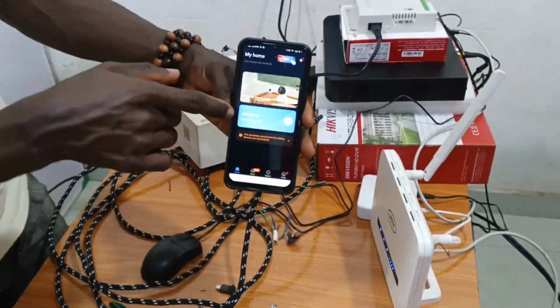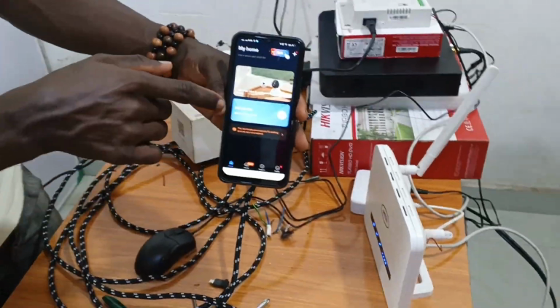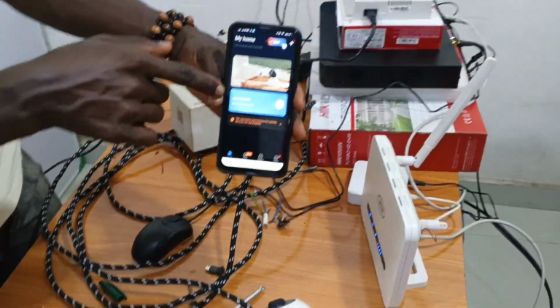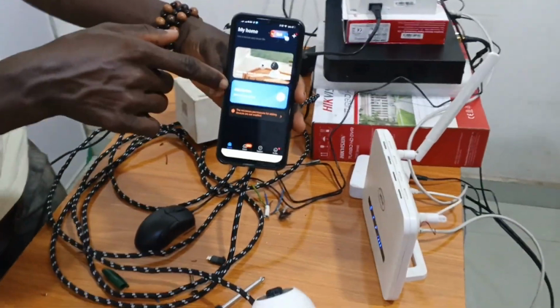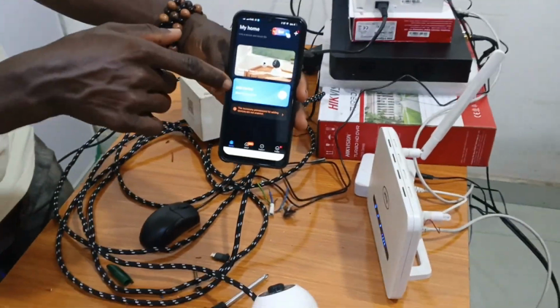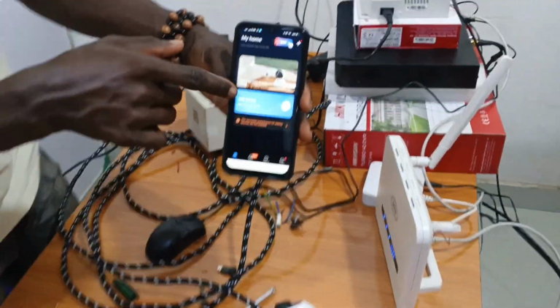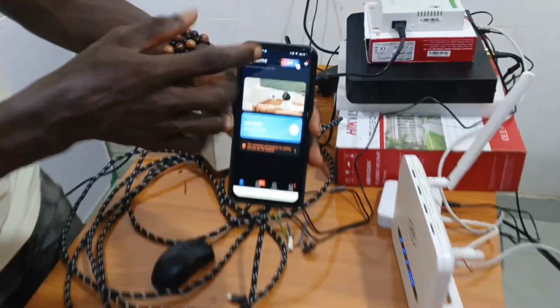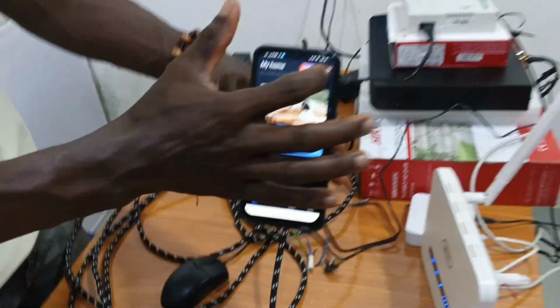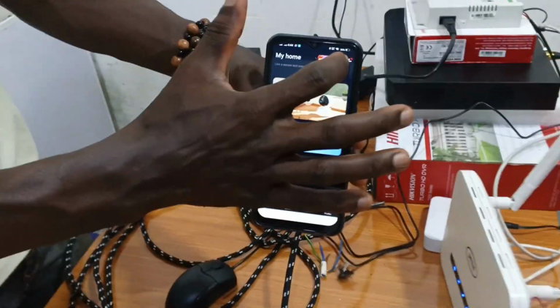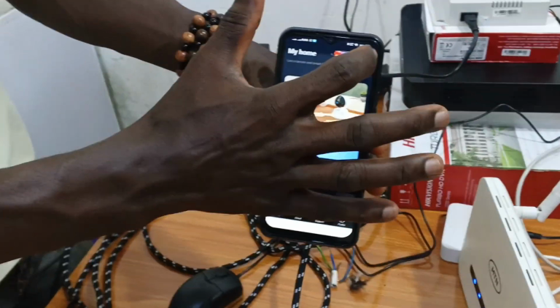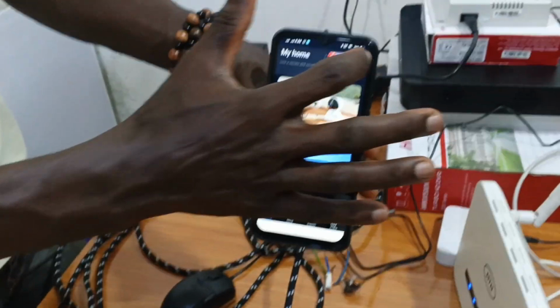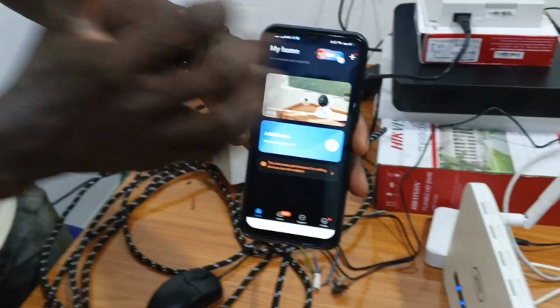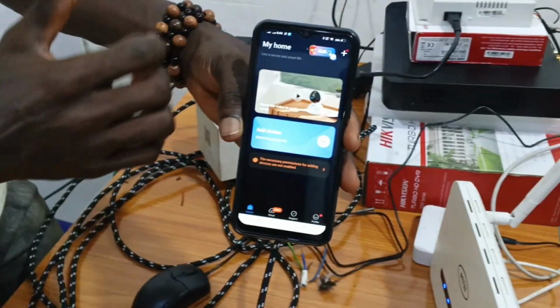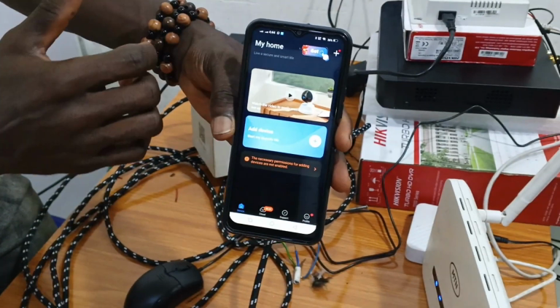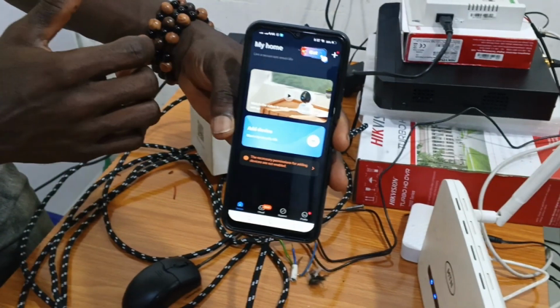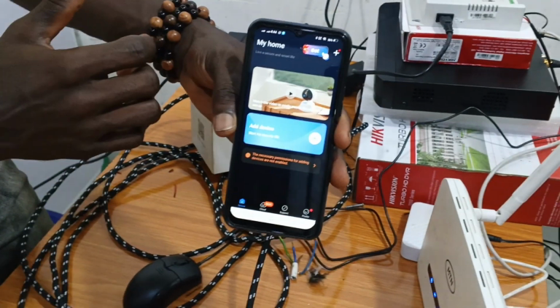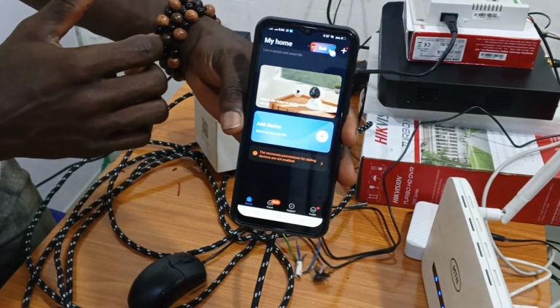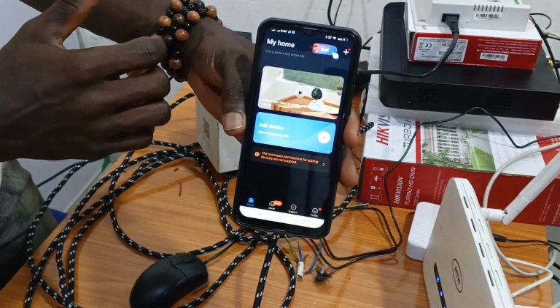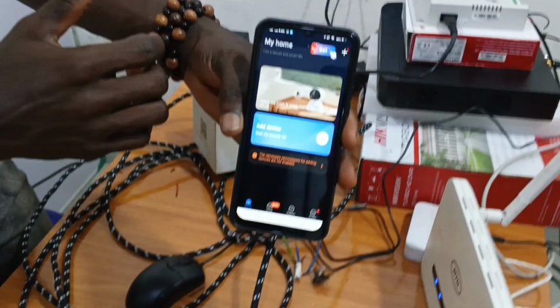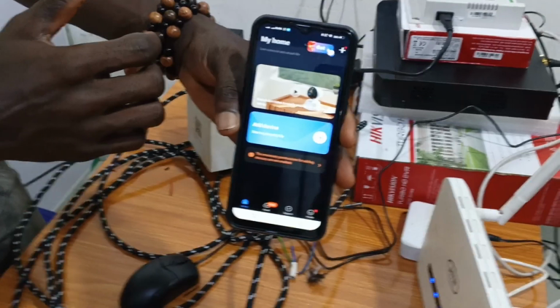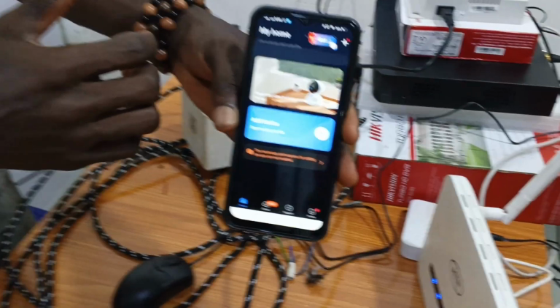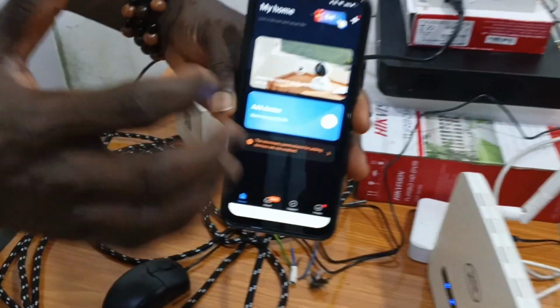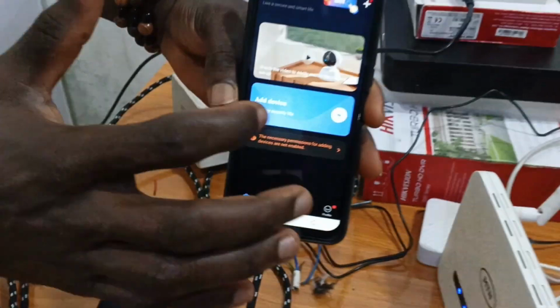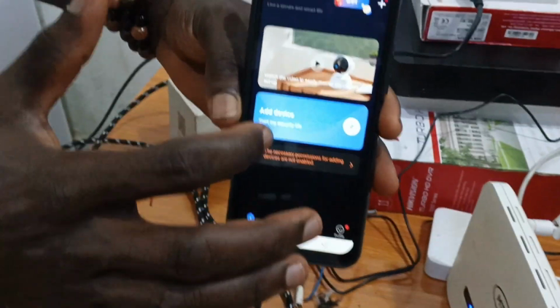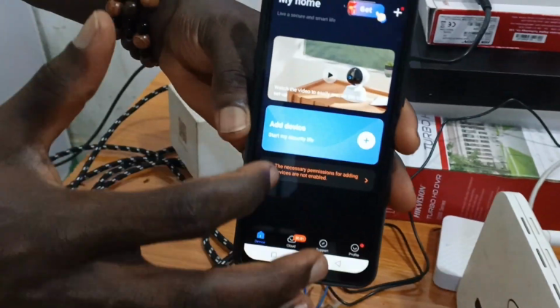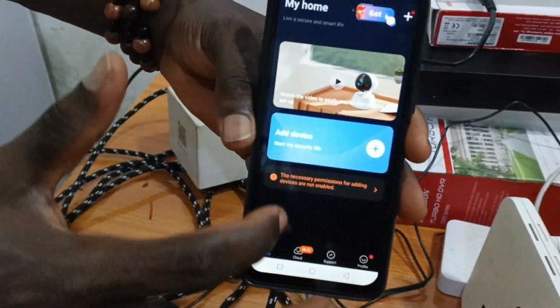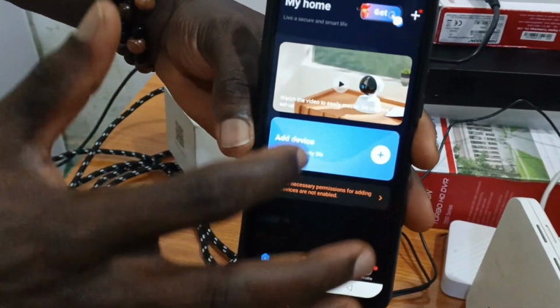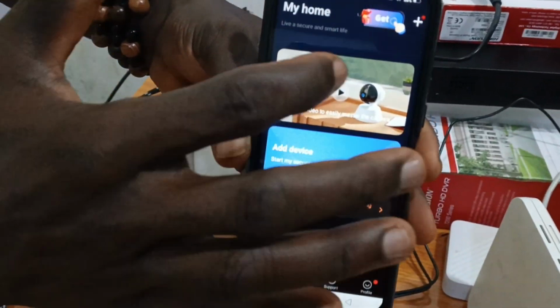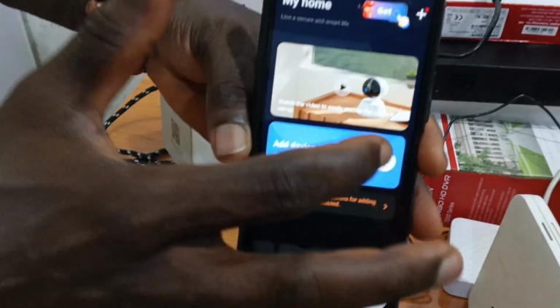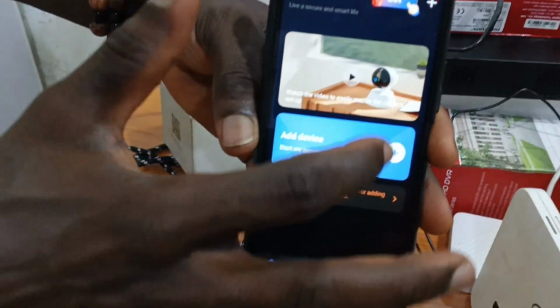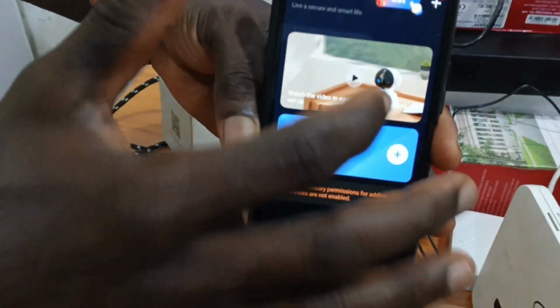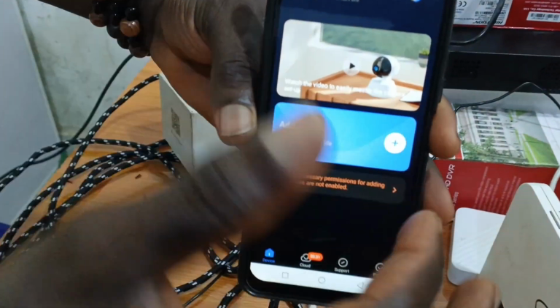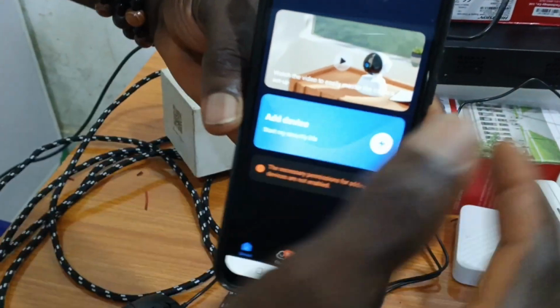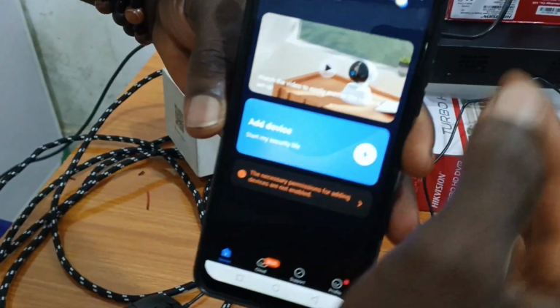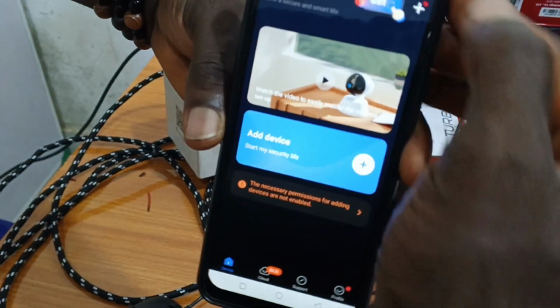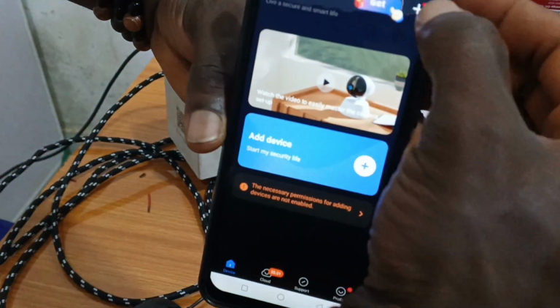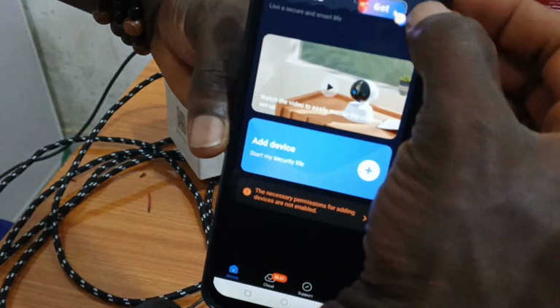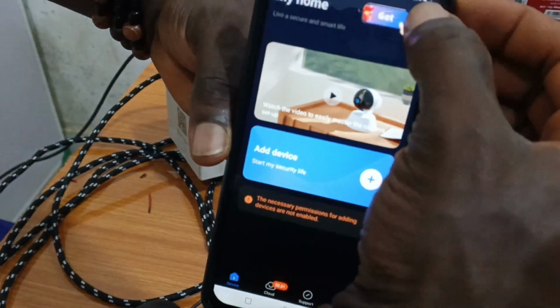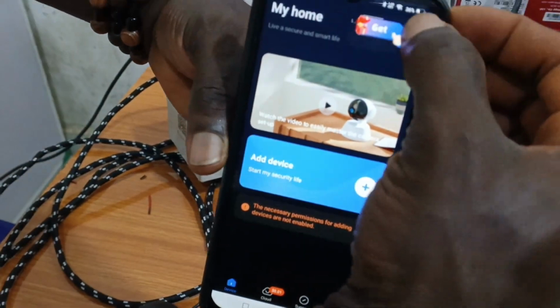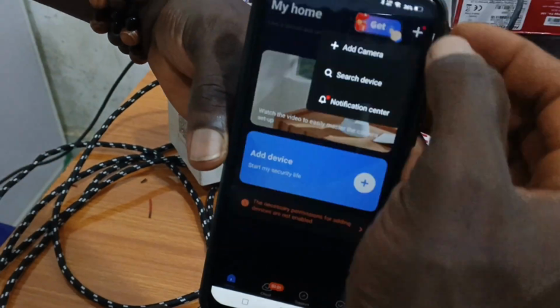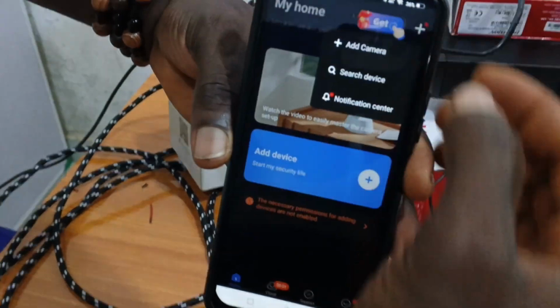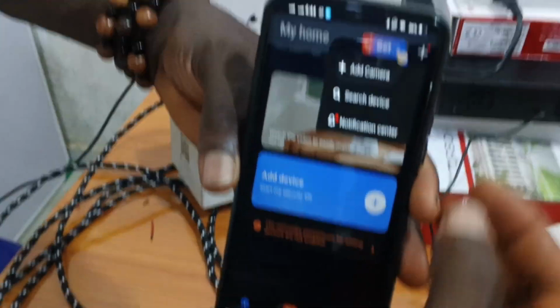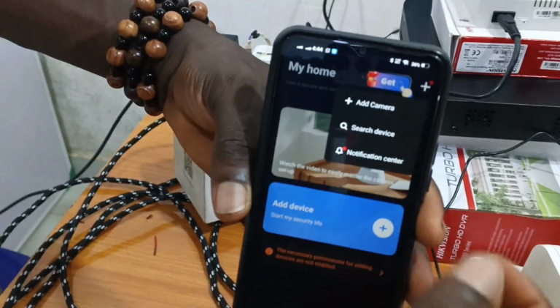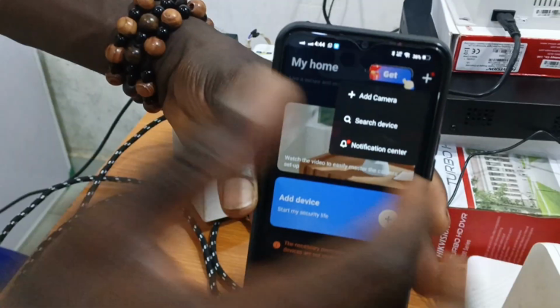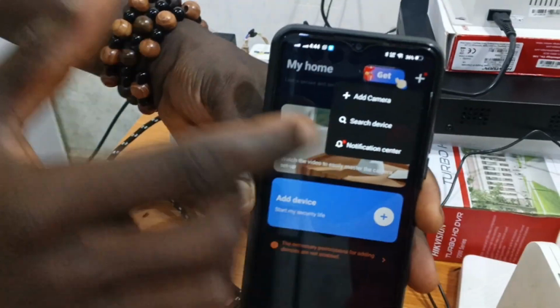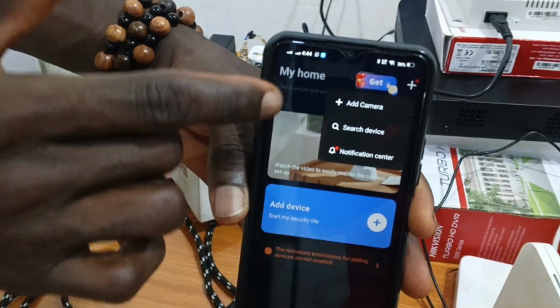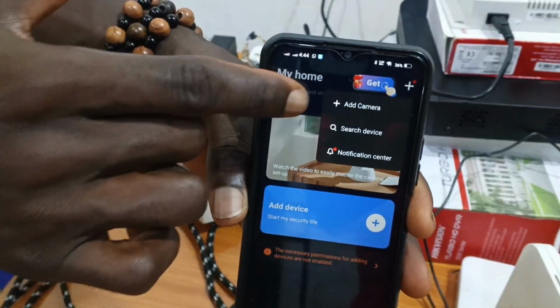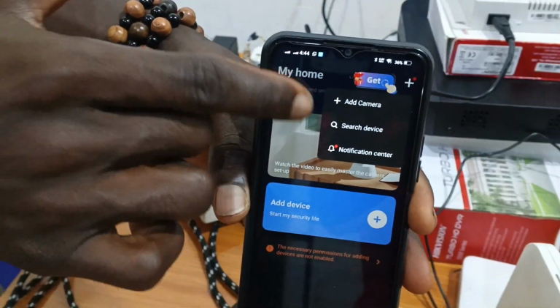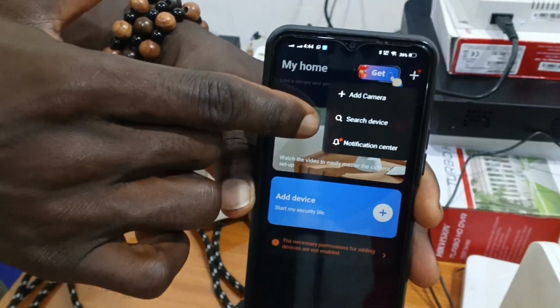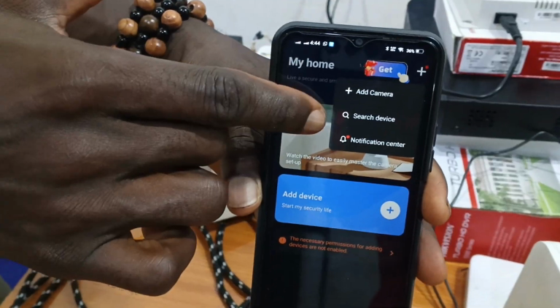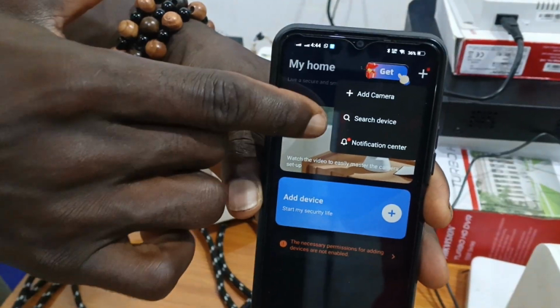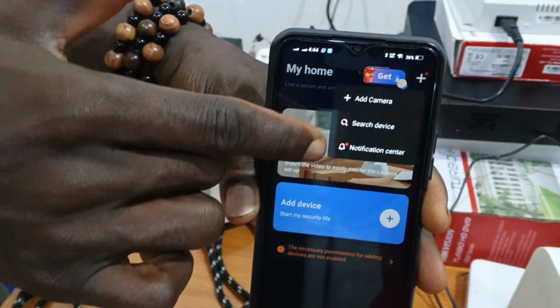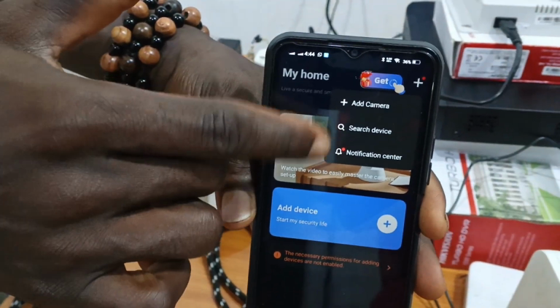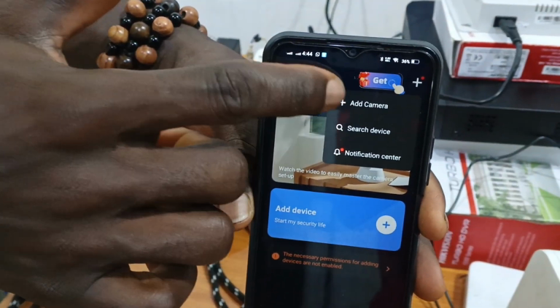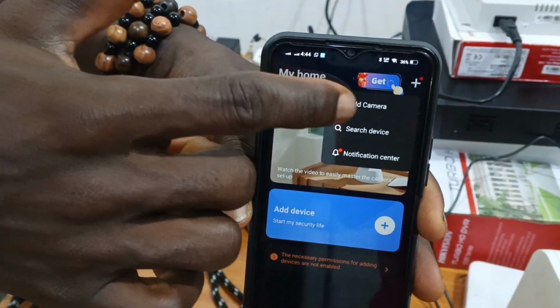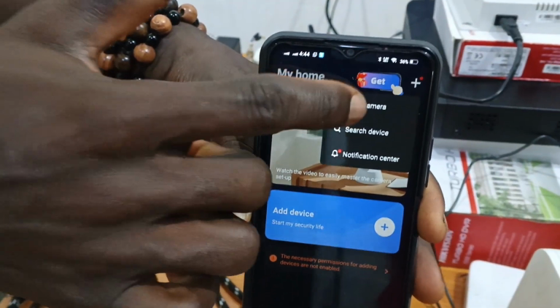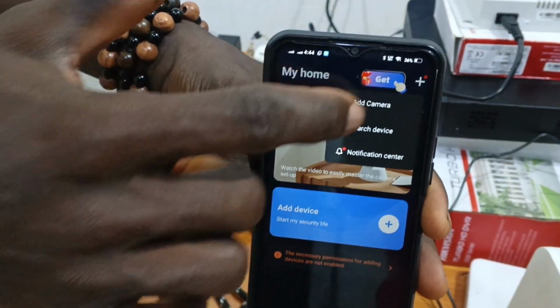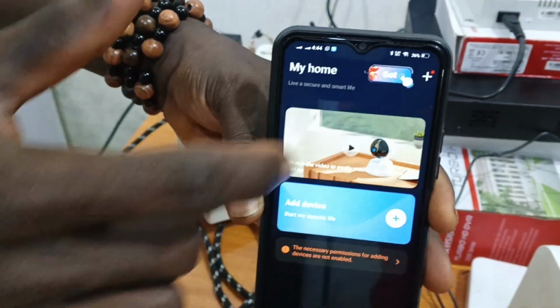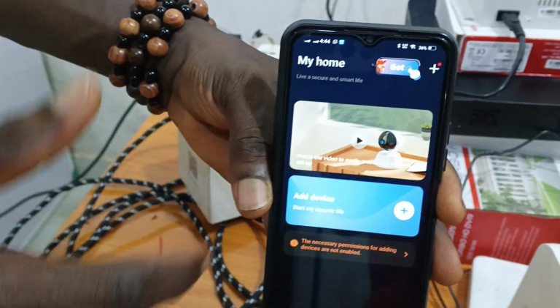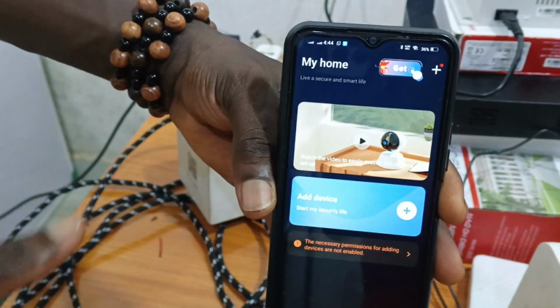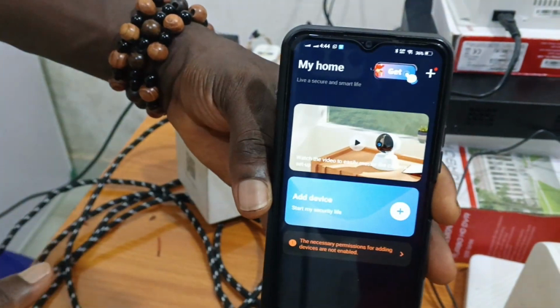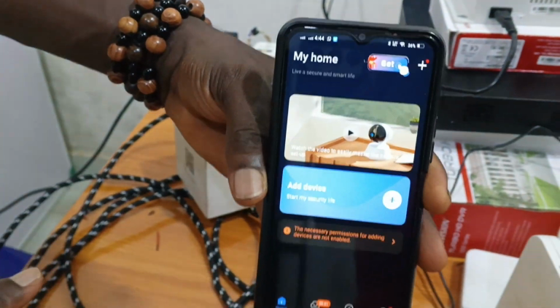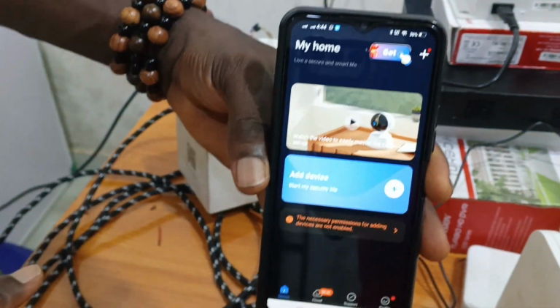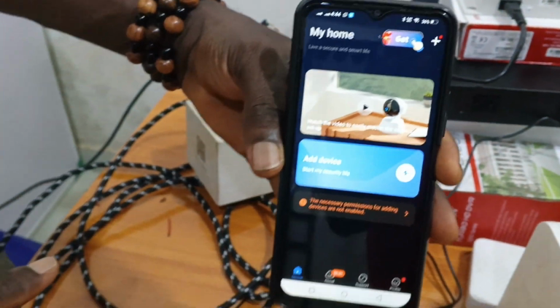You can add the camera in two ways: either through 'Add Devices' or the plus sign. Let's use the plus sign — click on 'Add Camera'.